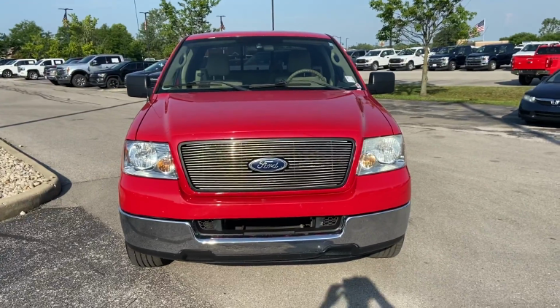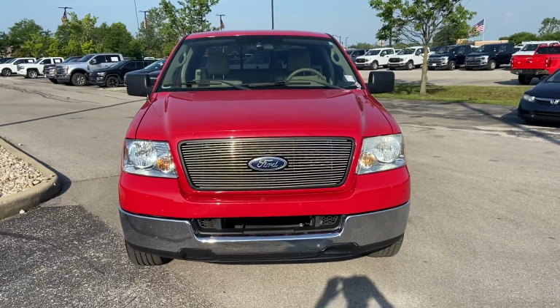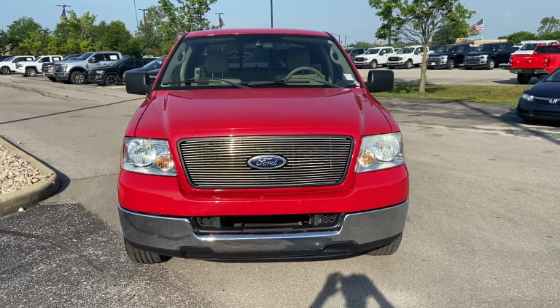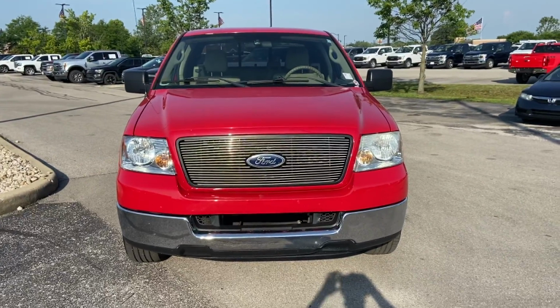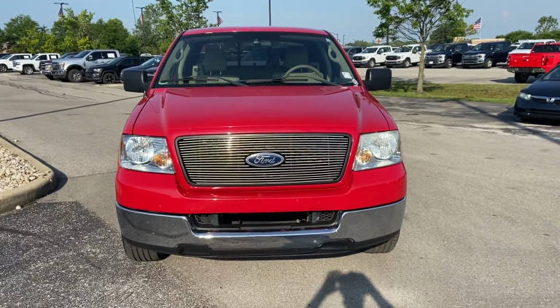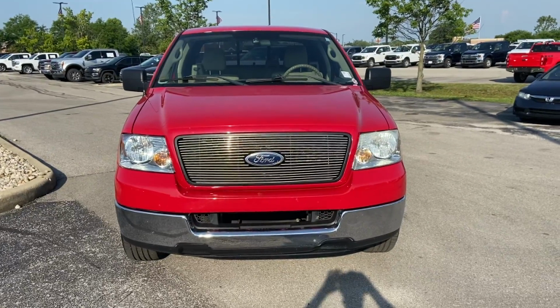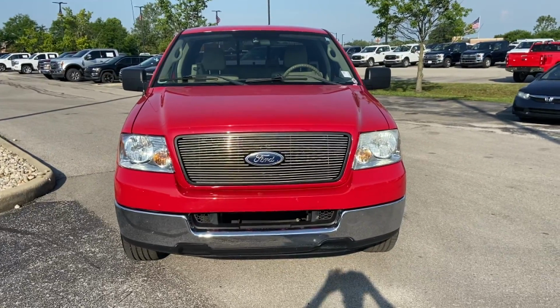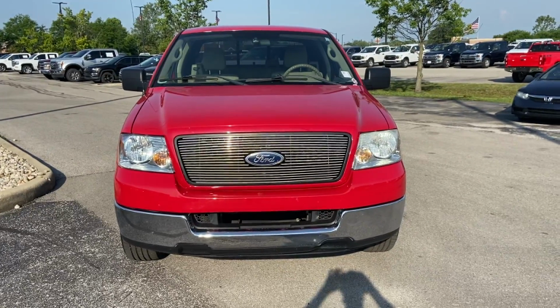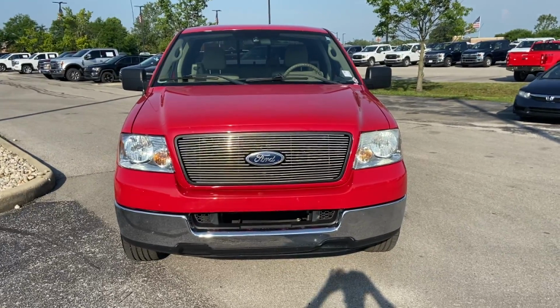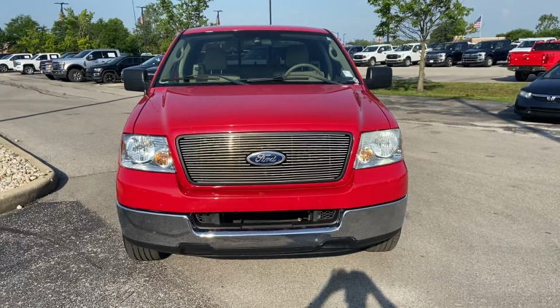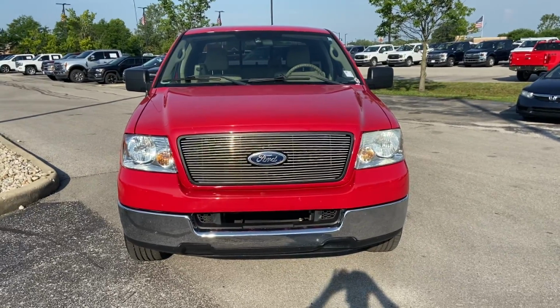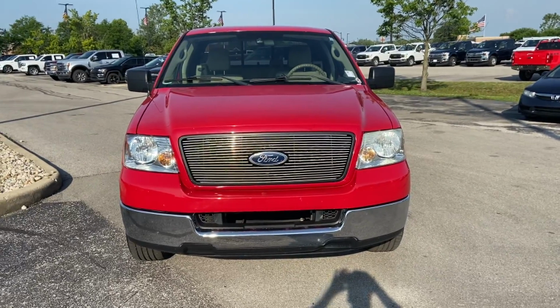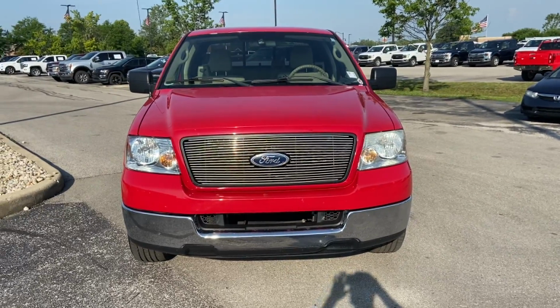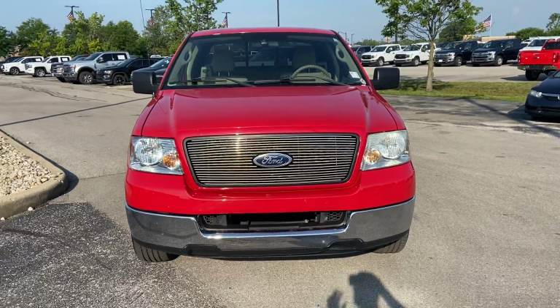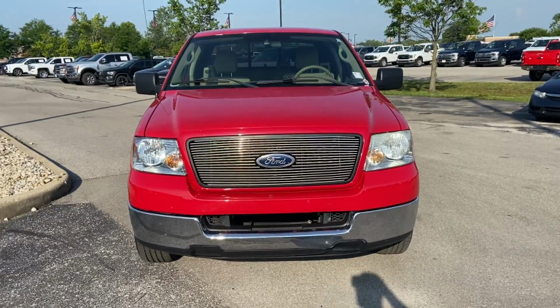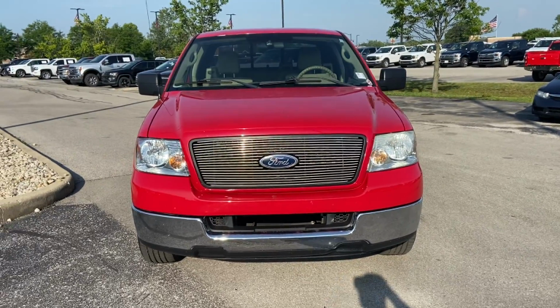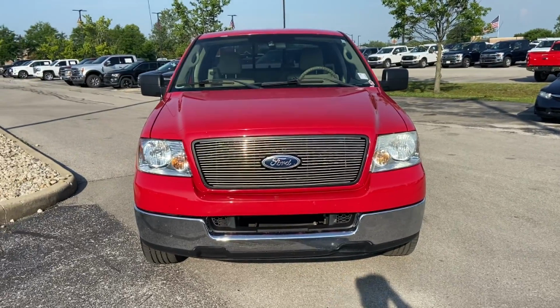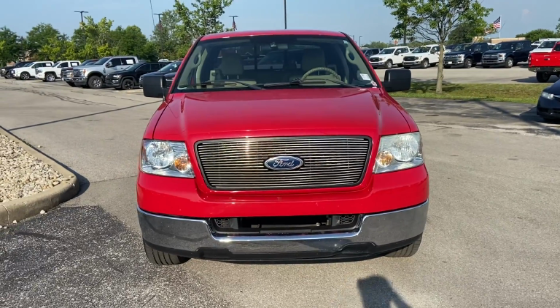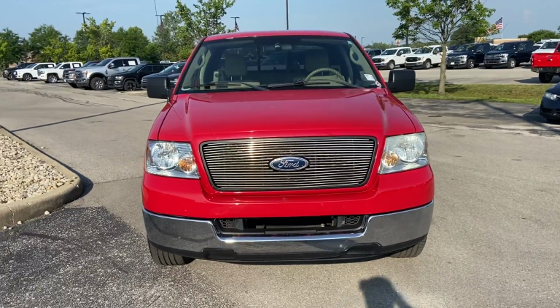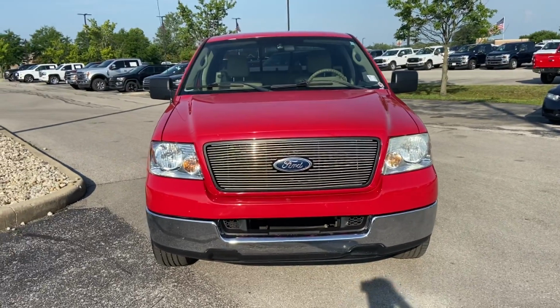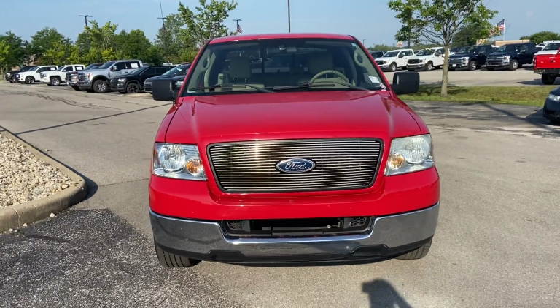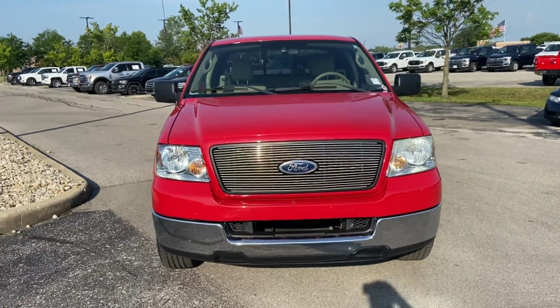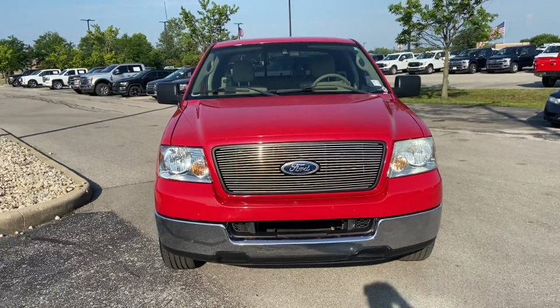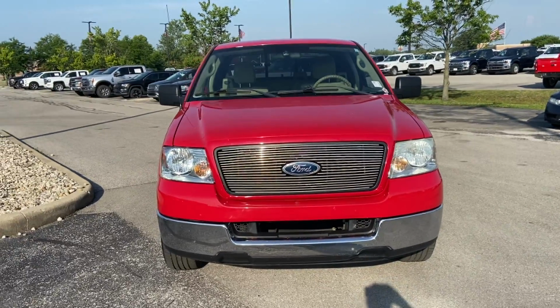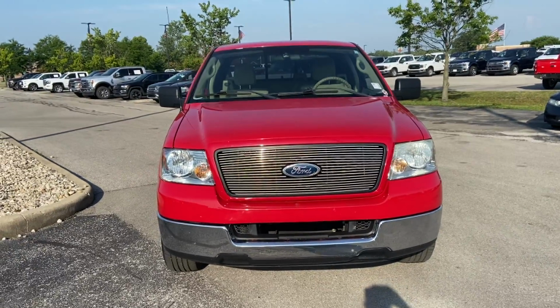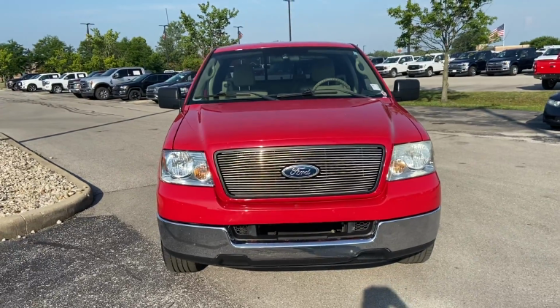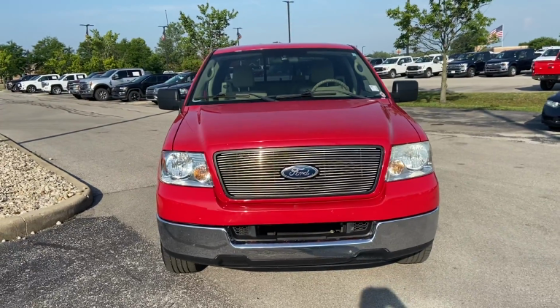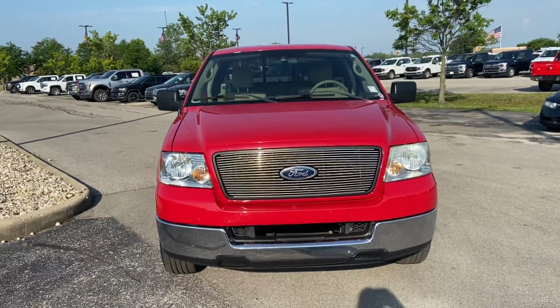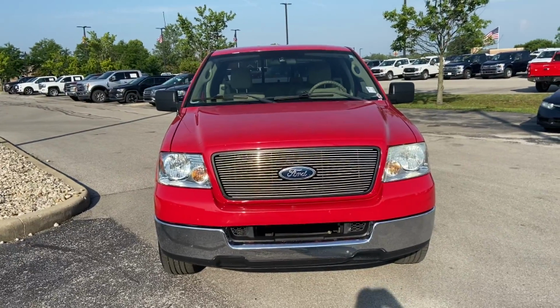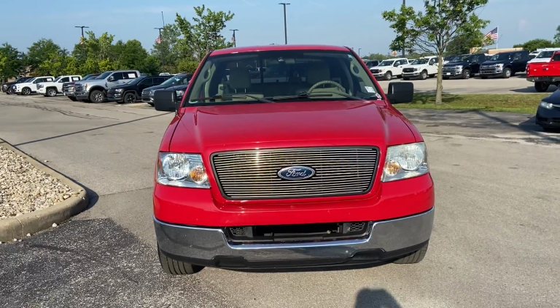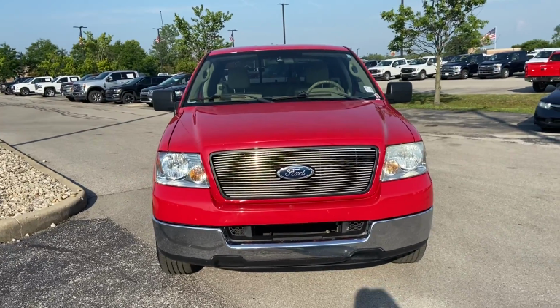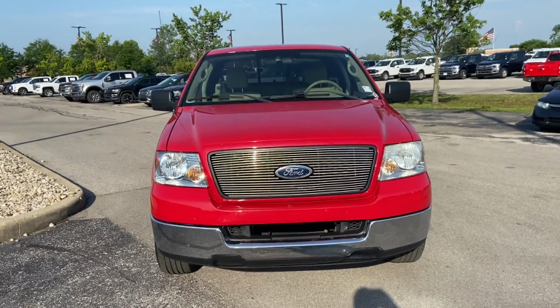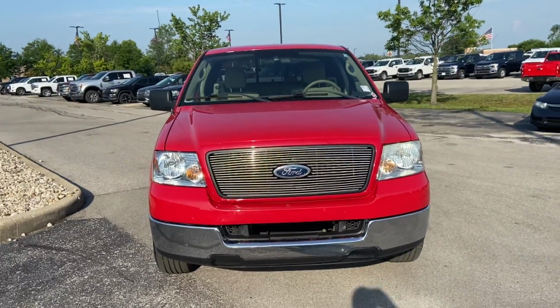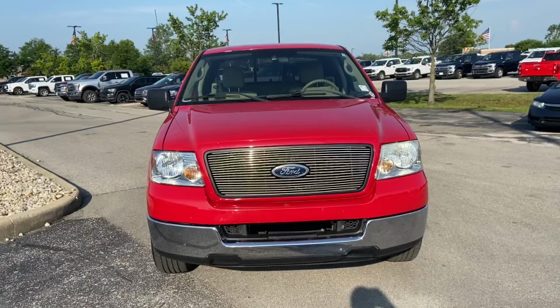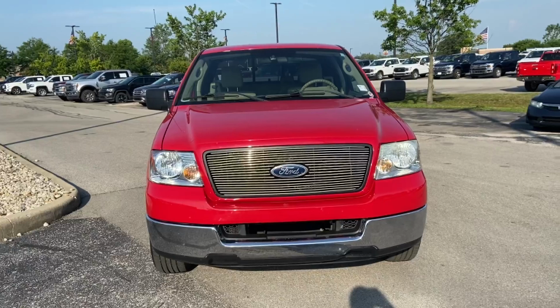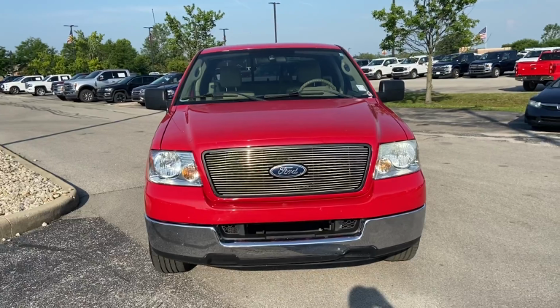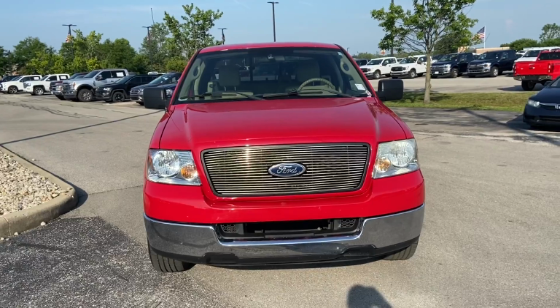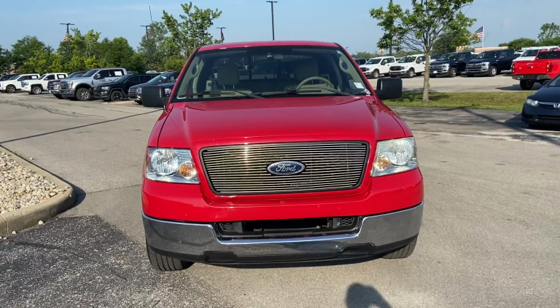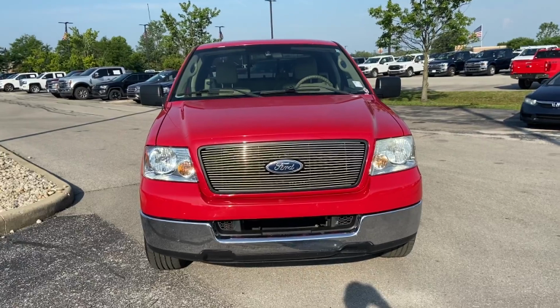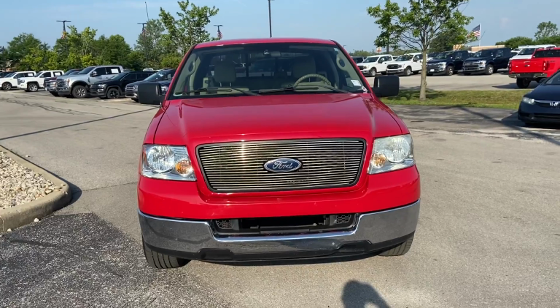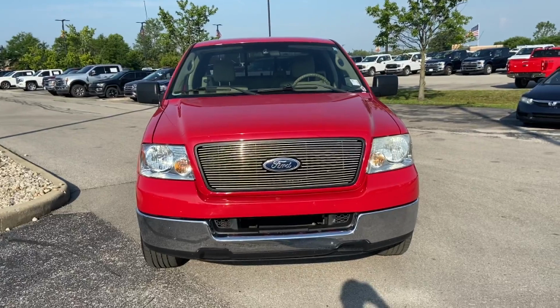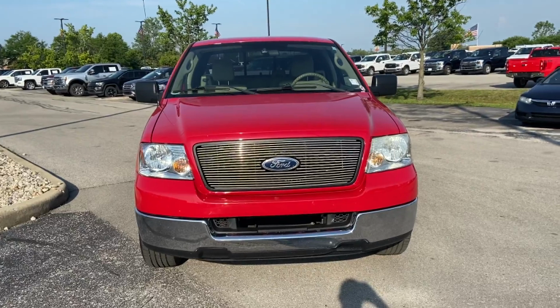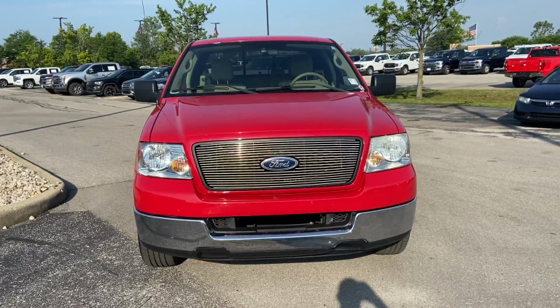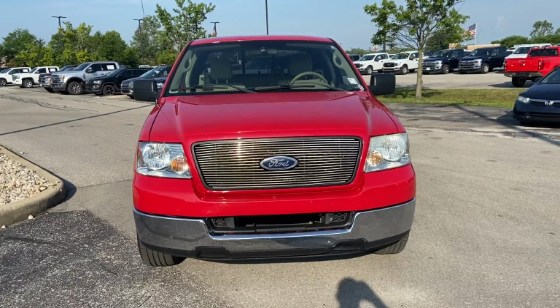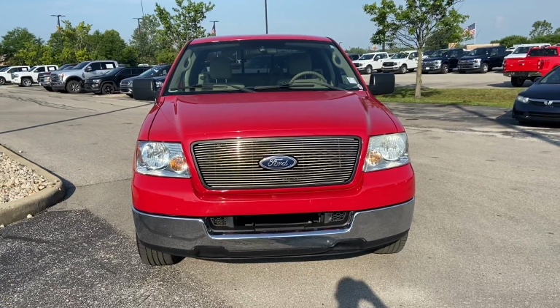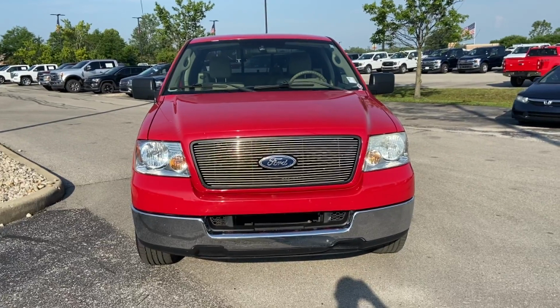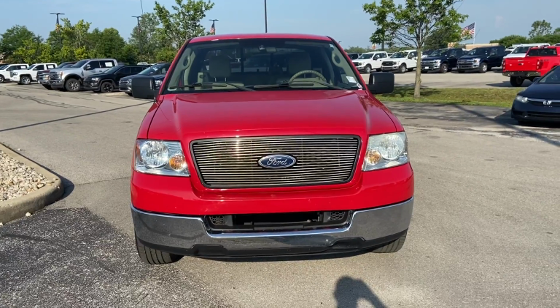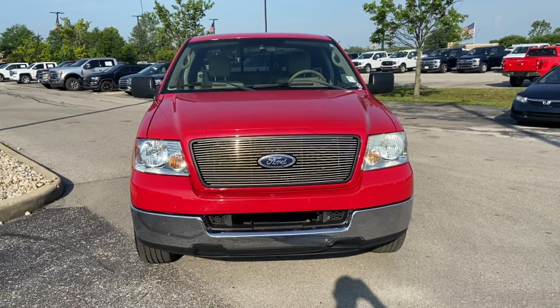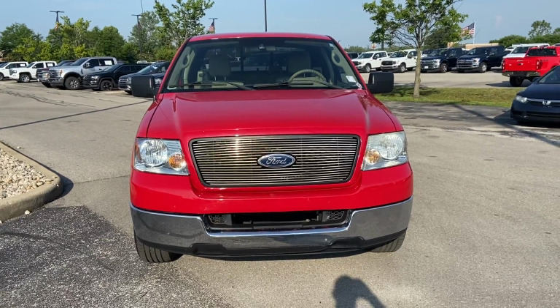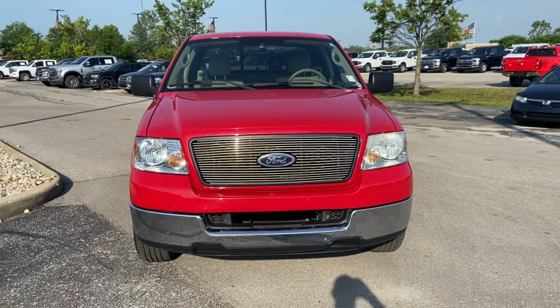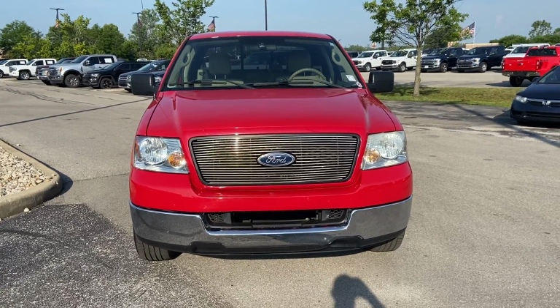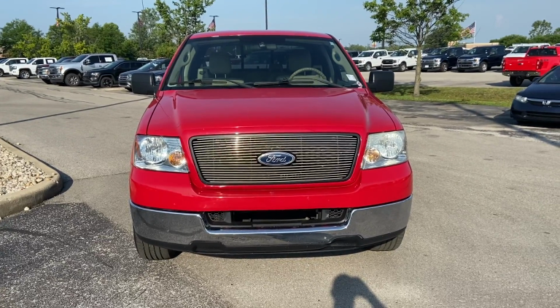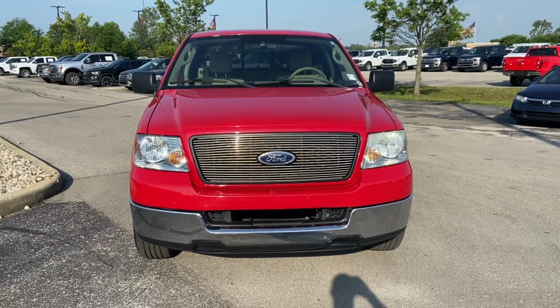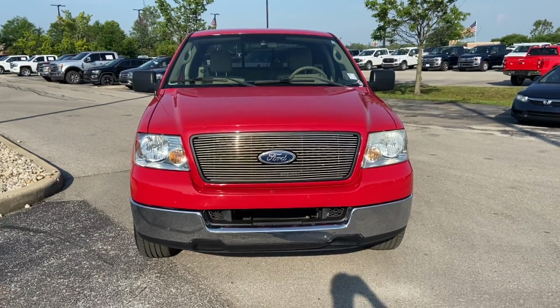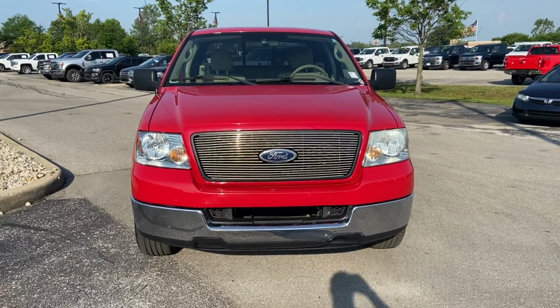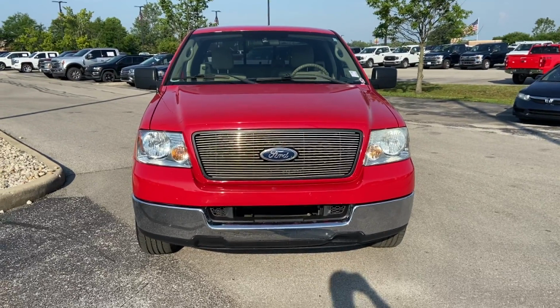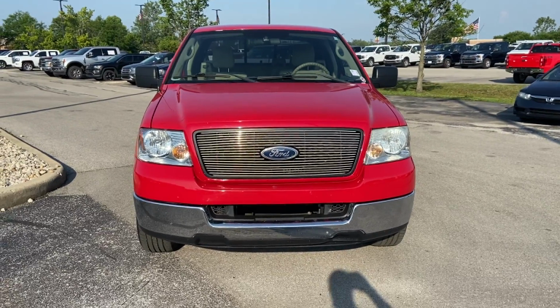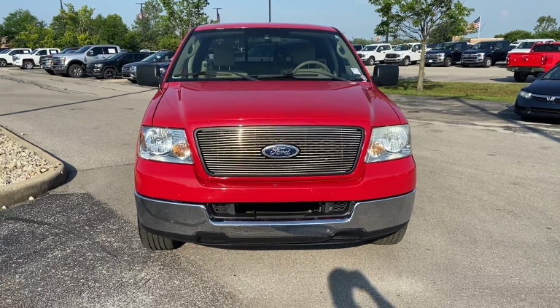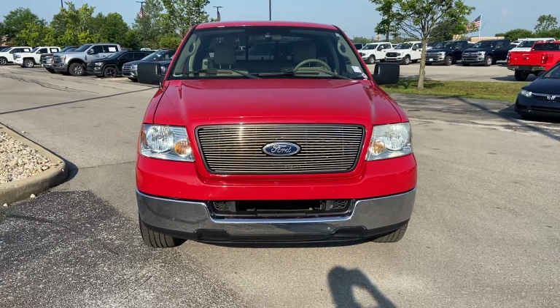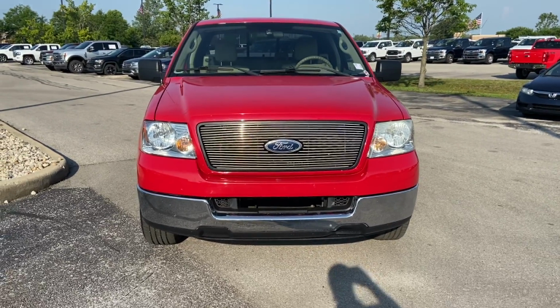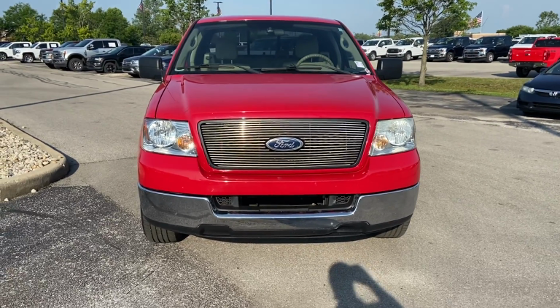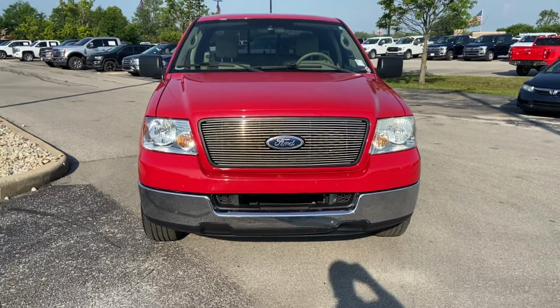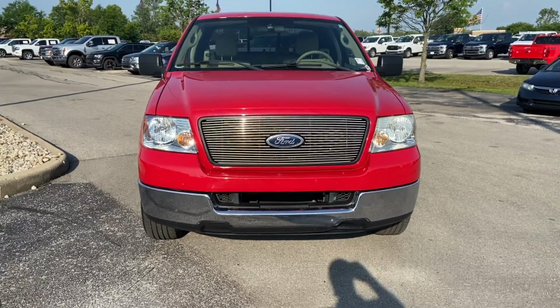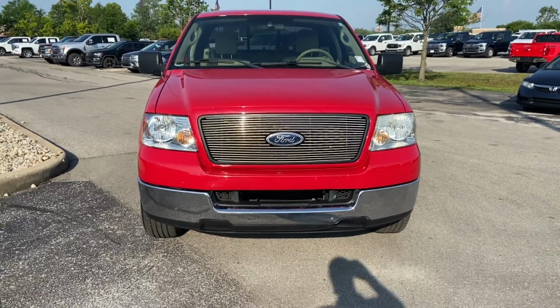Hi, my name is Andrew DeBille with Bill Estes Ford. I'm going to do a walk-around video on this 2004 Ford F-150.